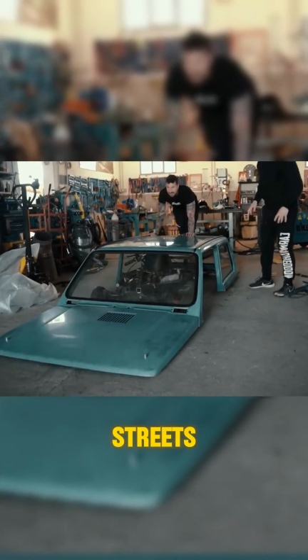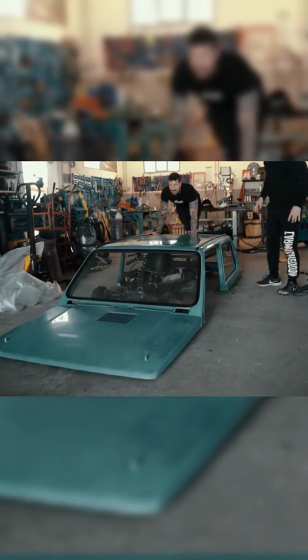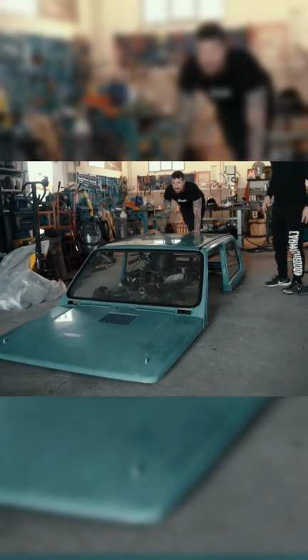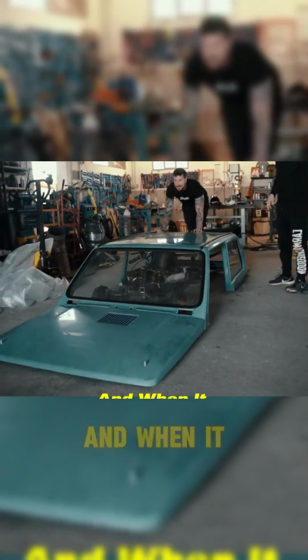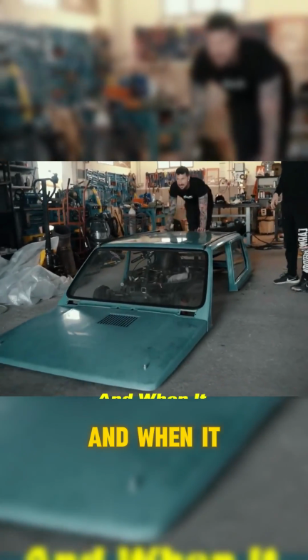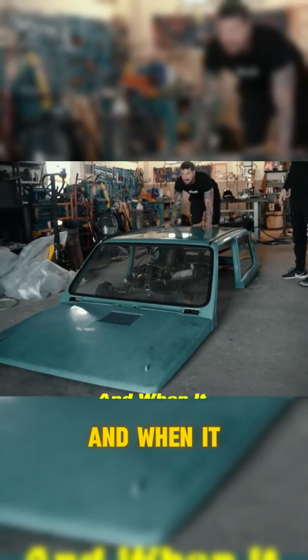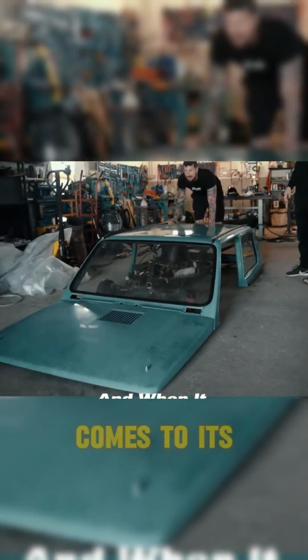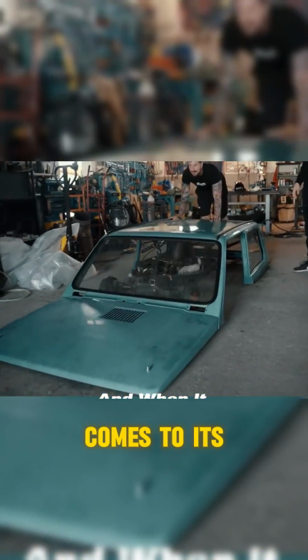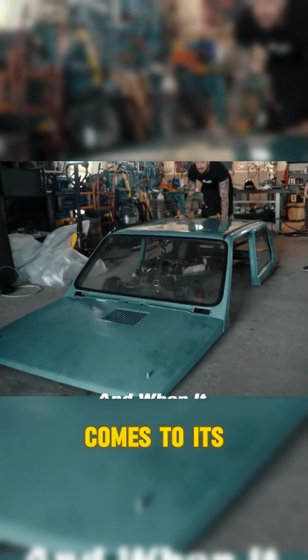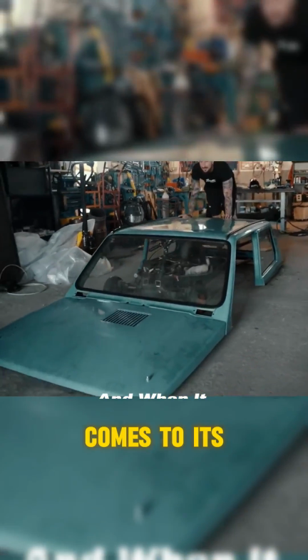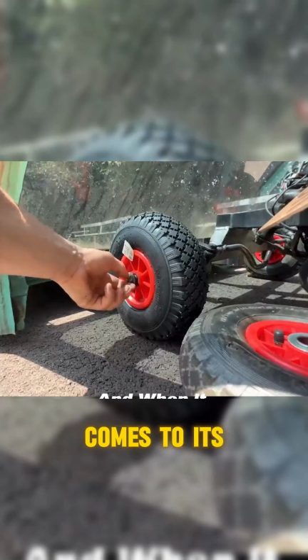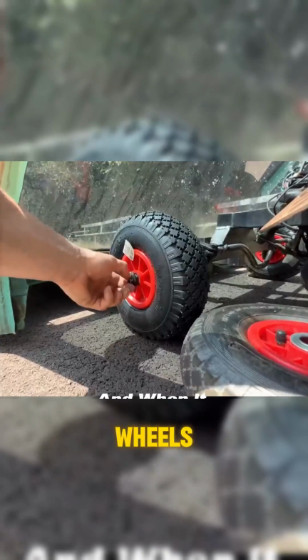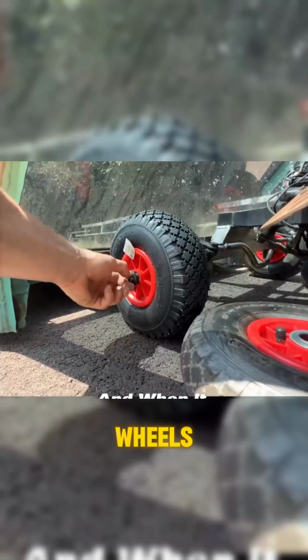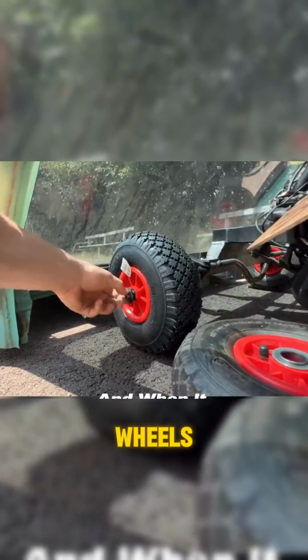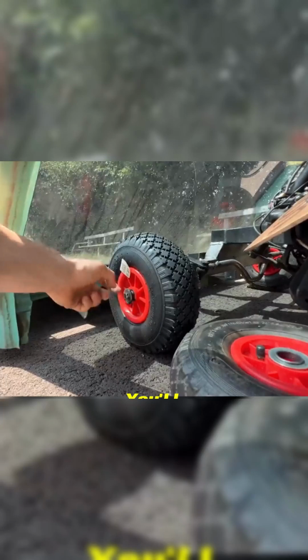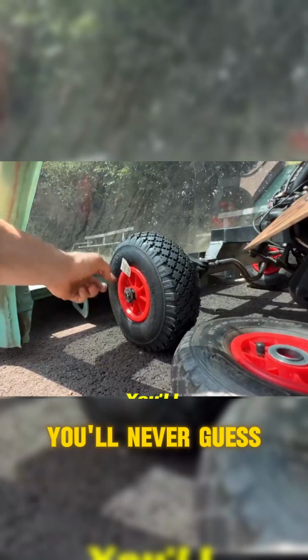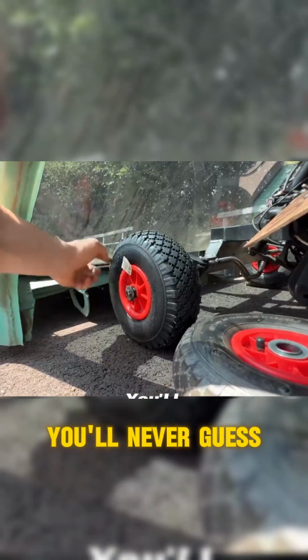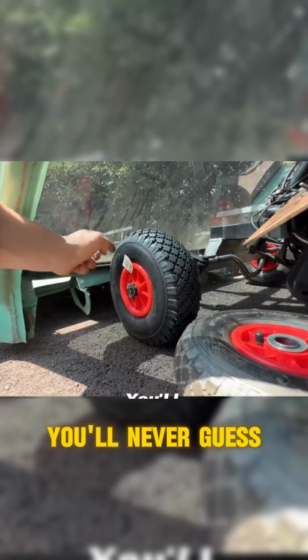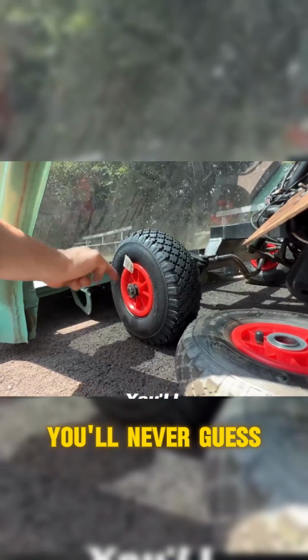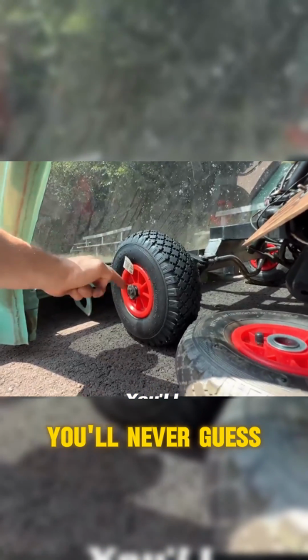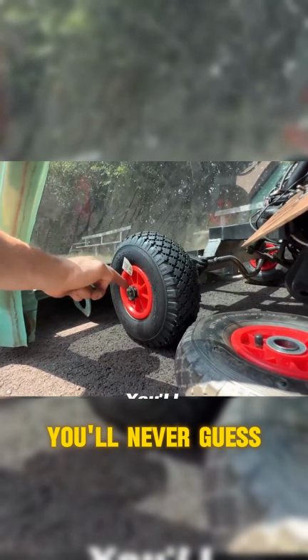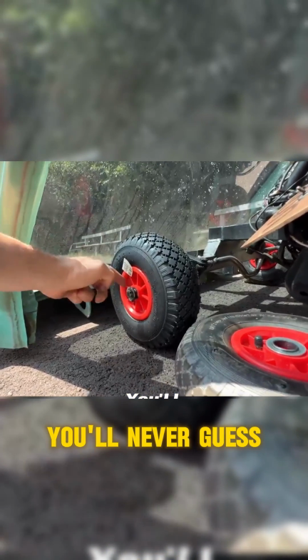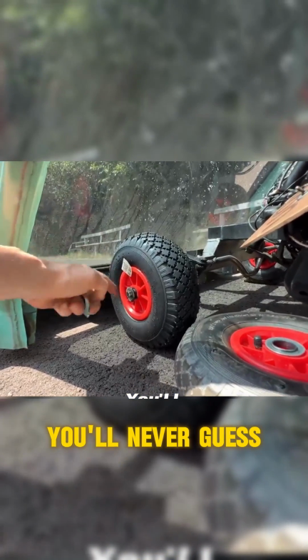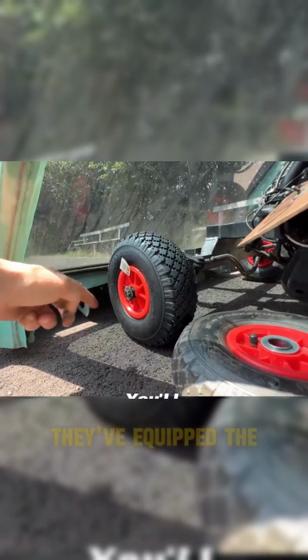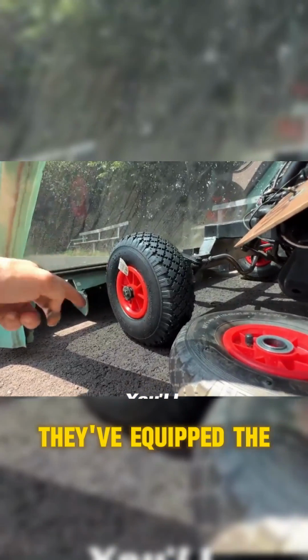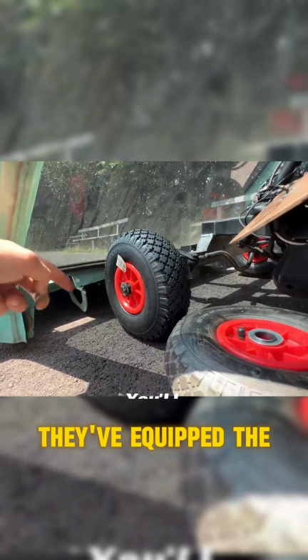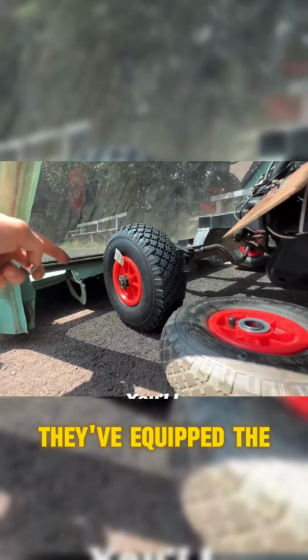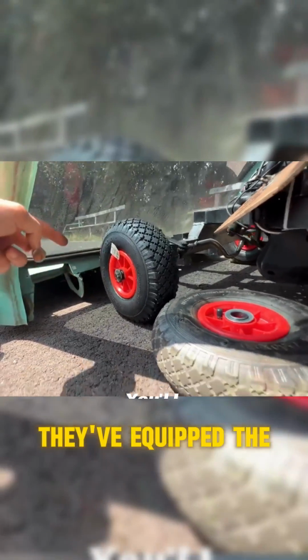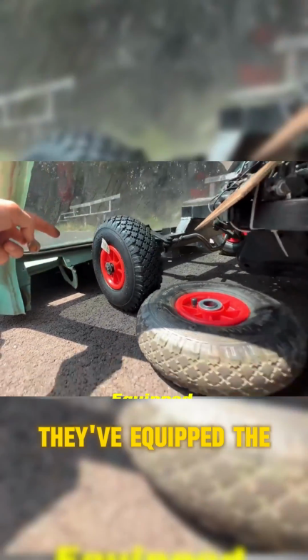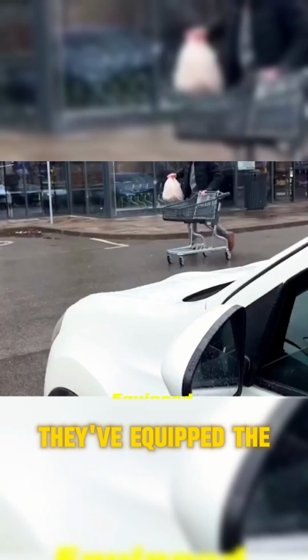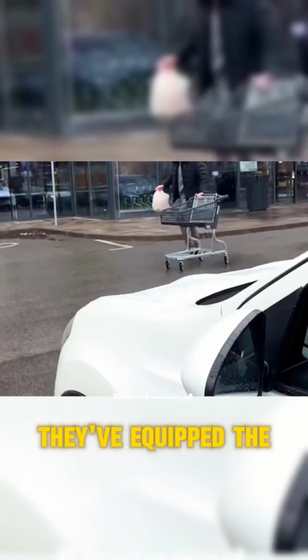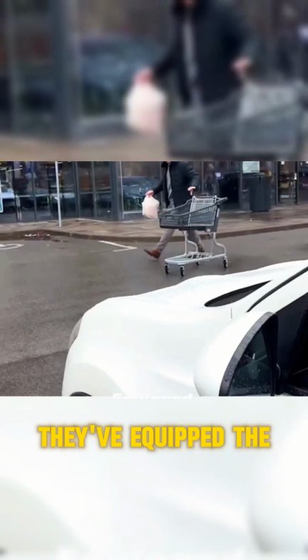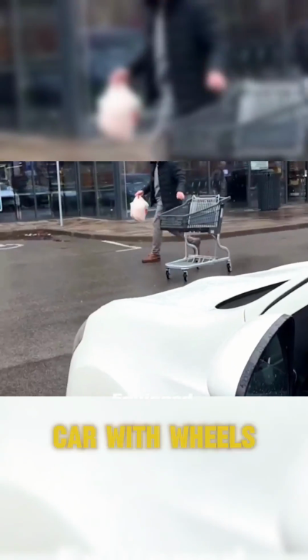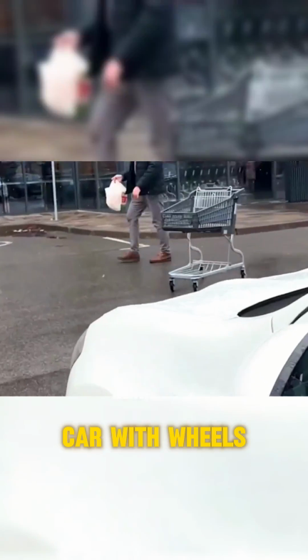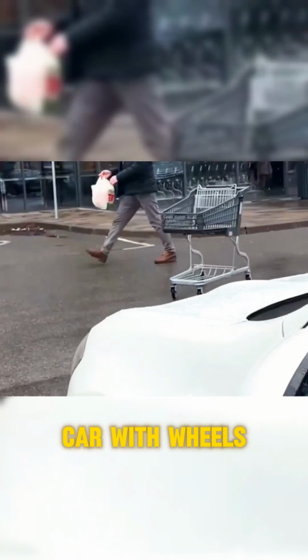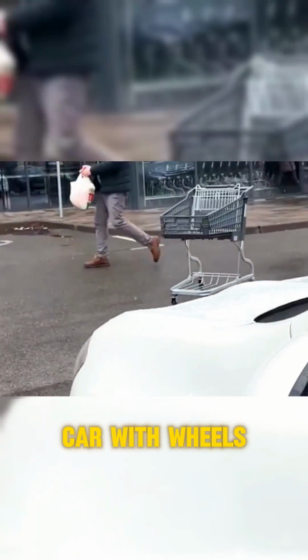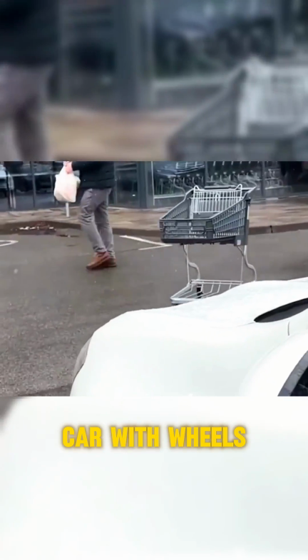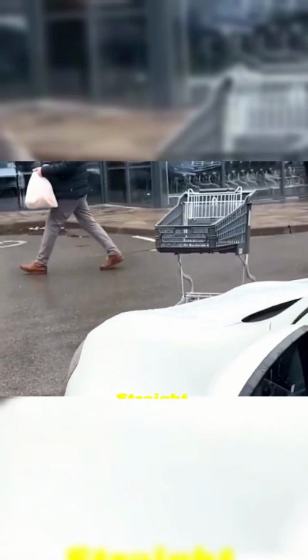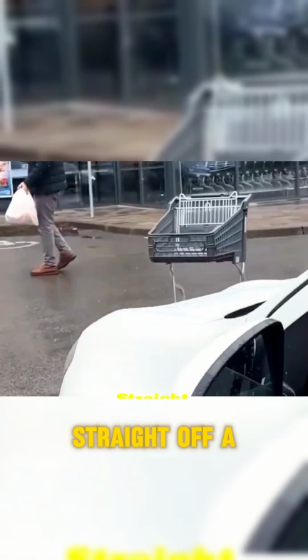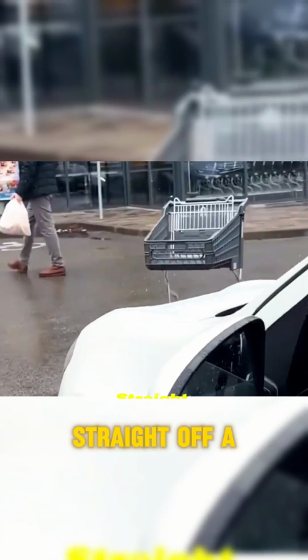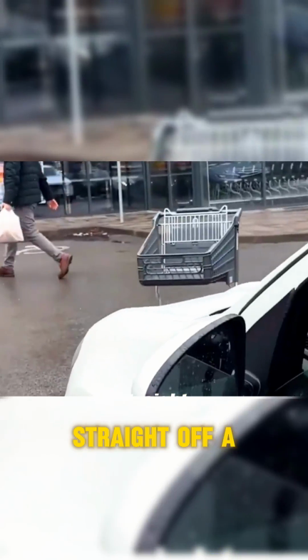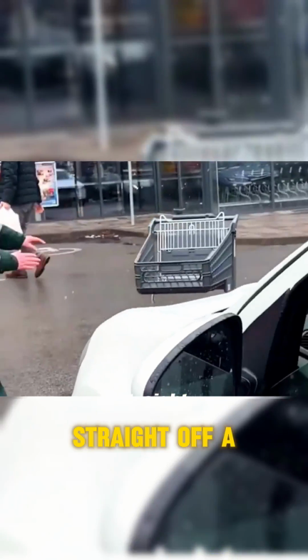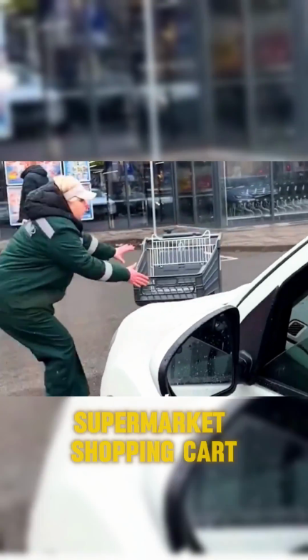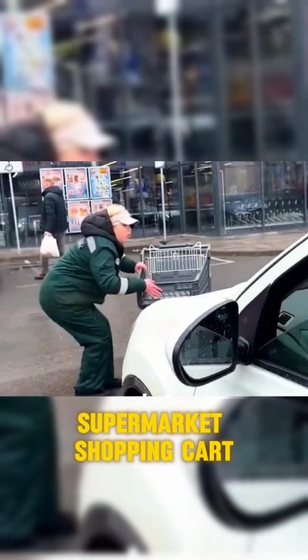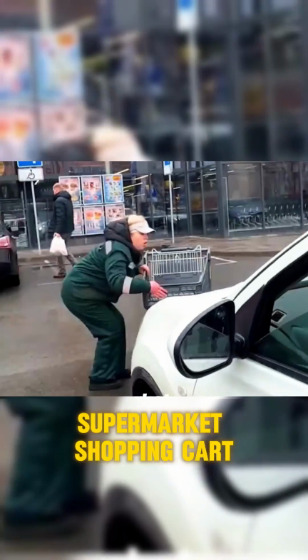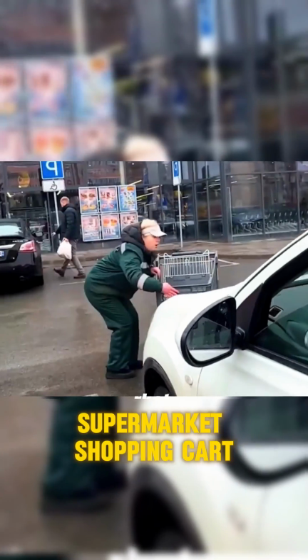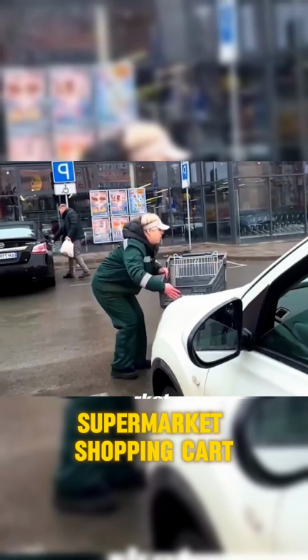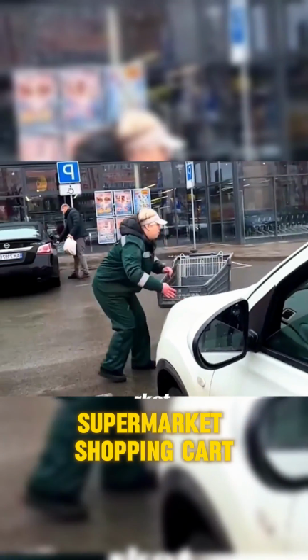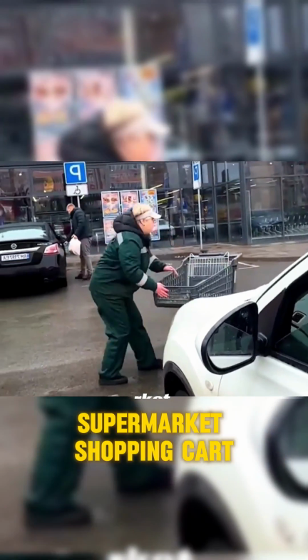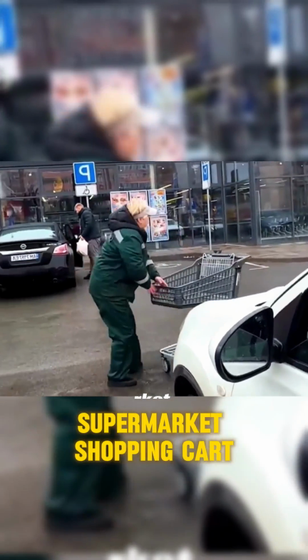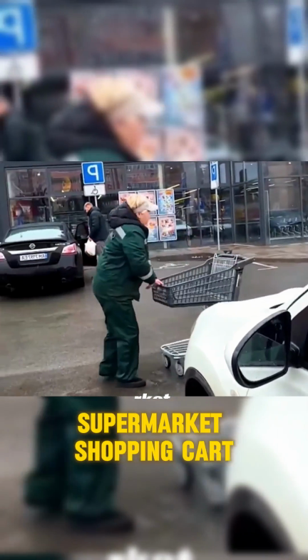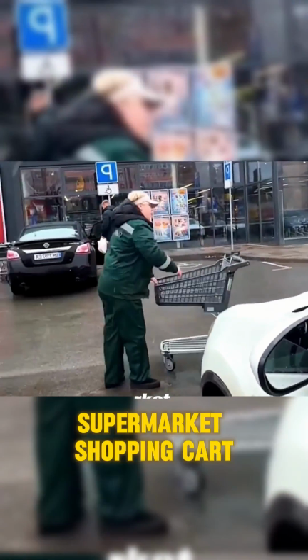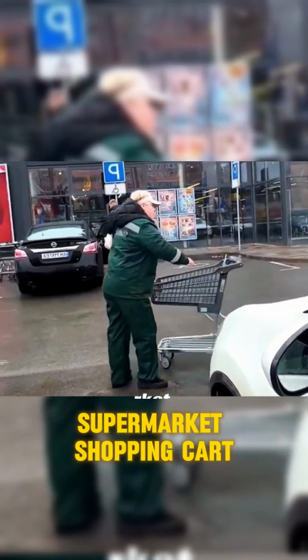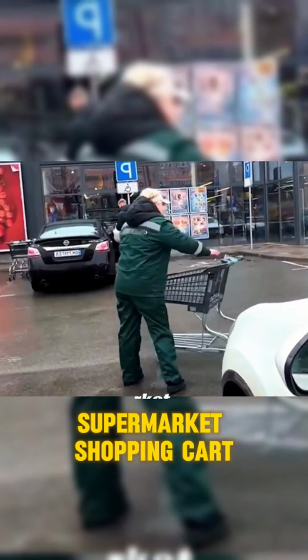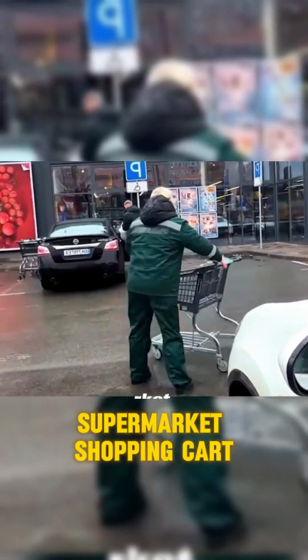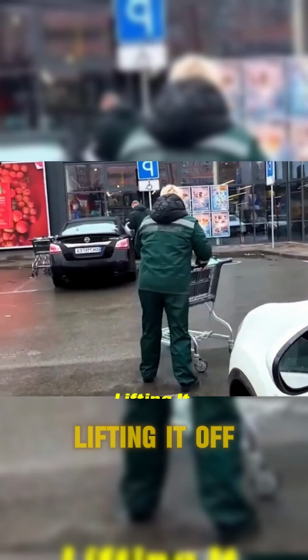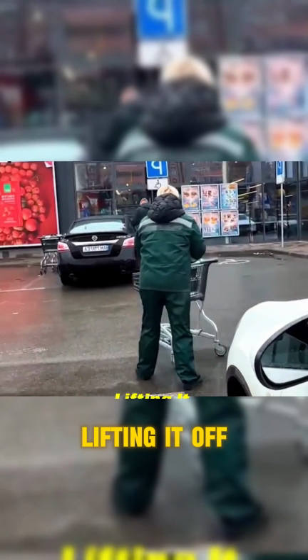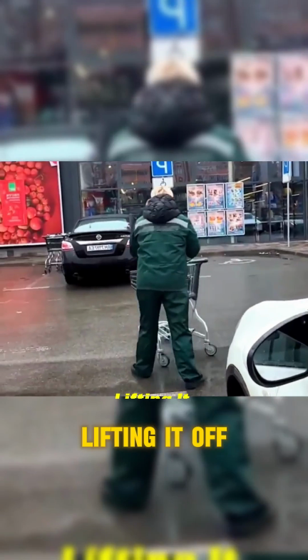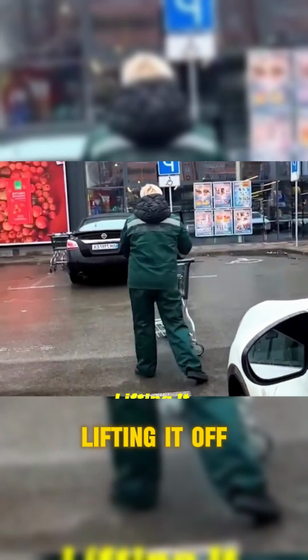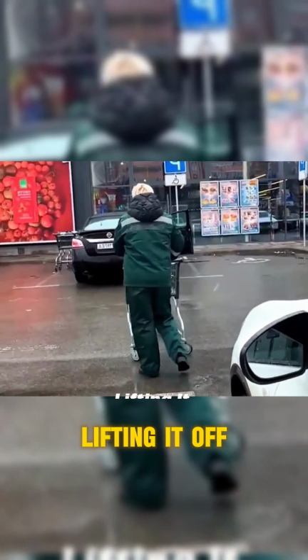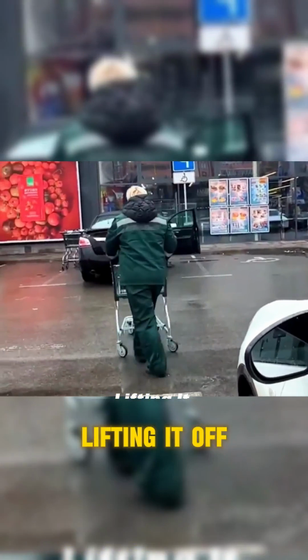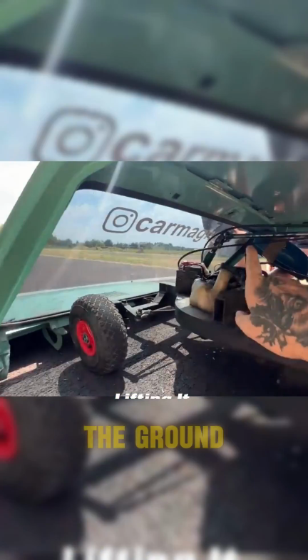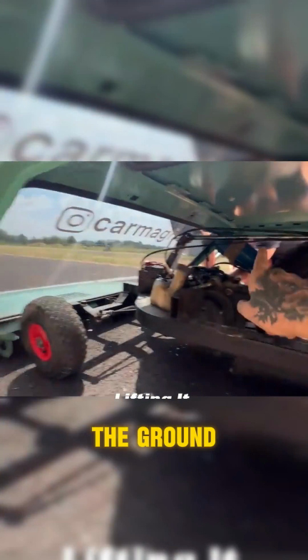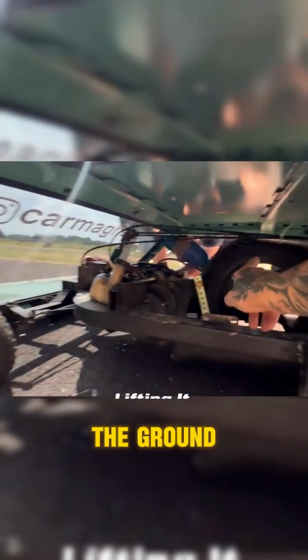And when it comes to its wheels, you'll never guess — they've equipped the car with wheels straight off a supermarket shopping cart, lifting it off the ground.